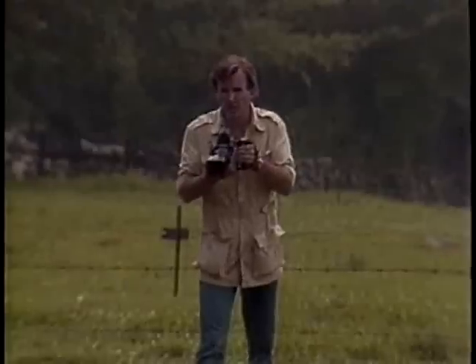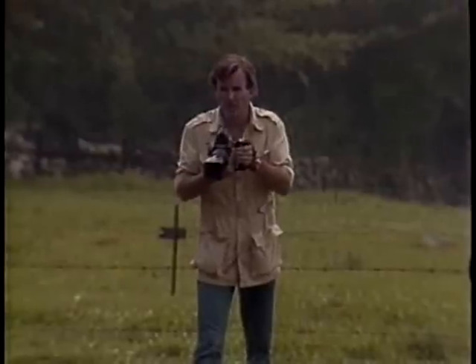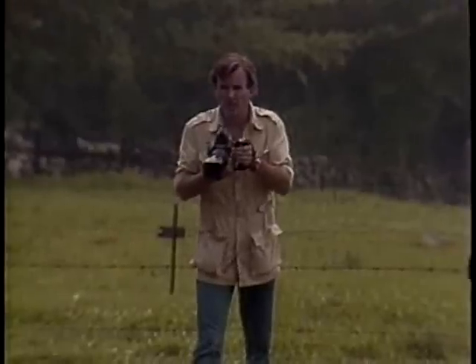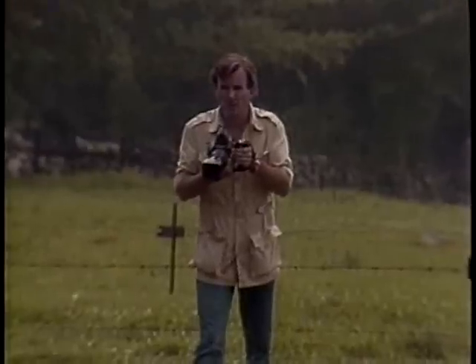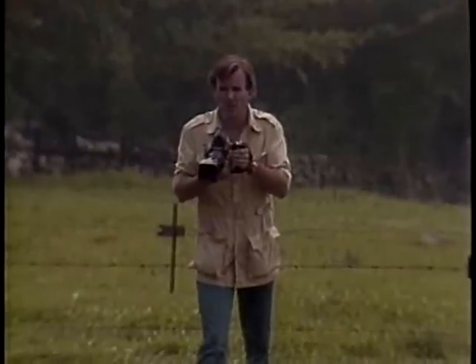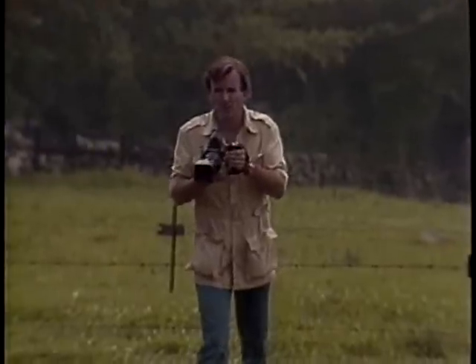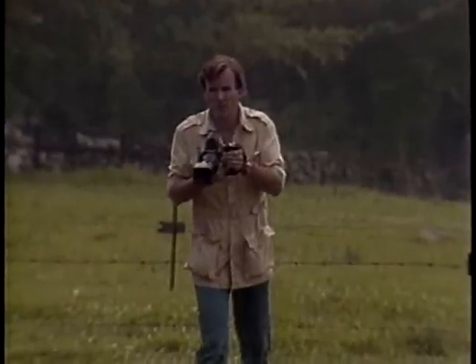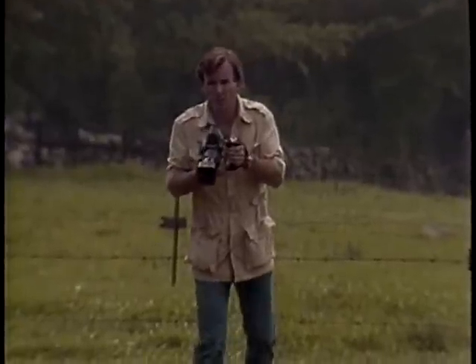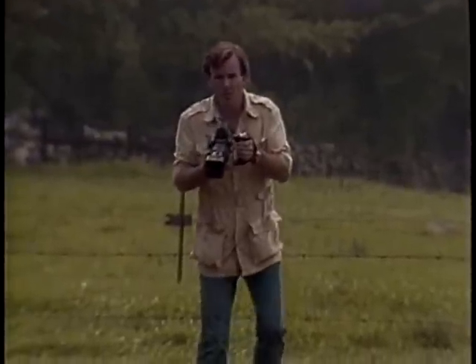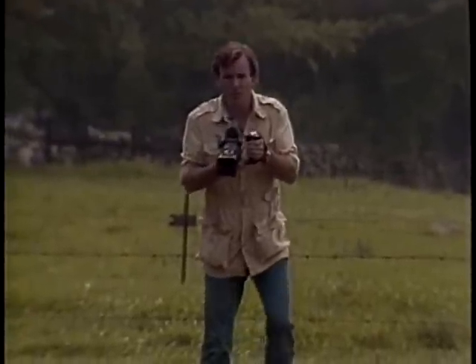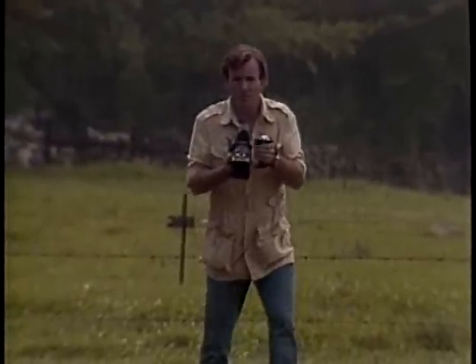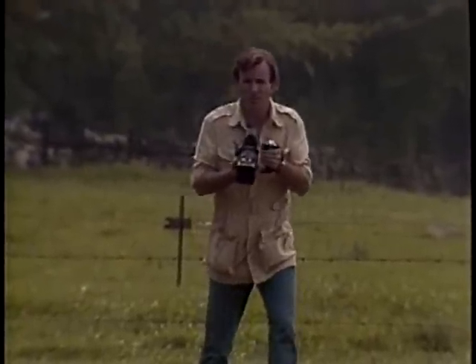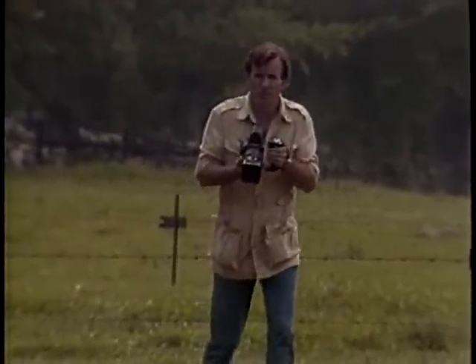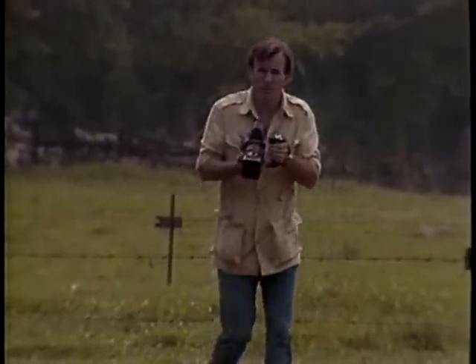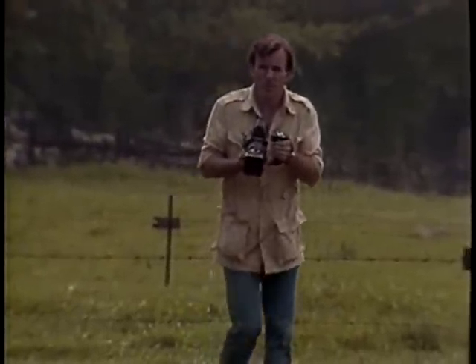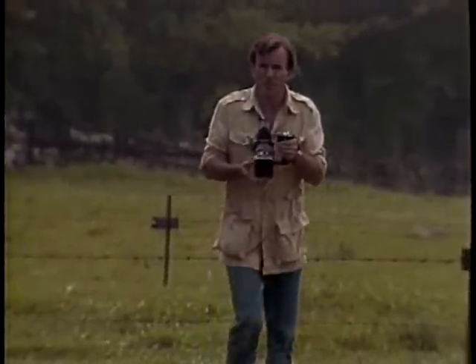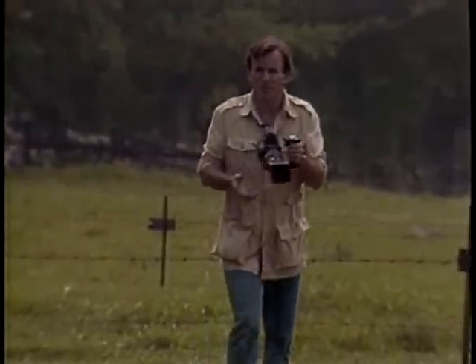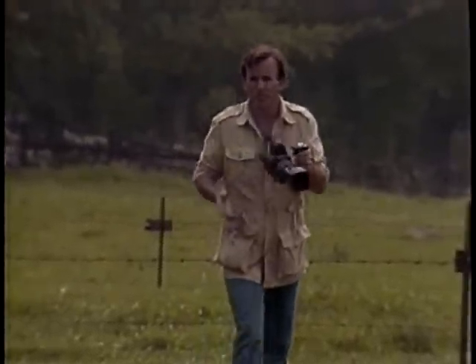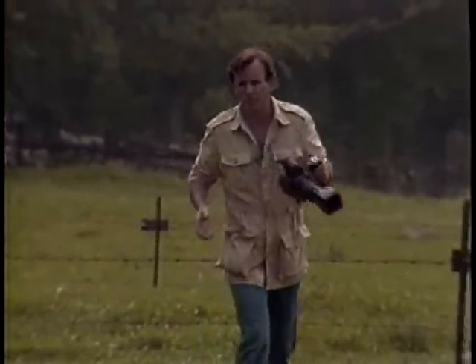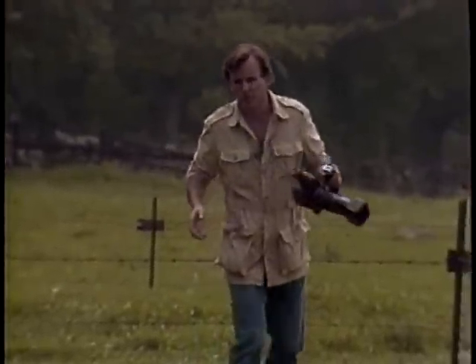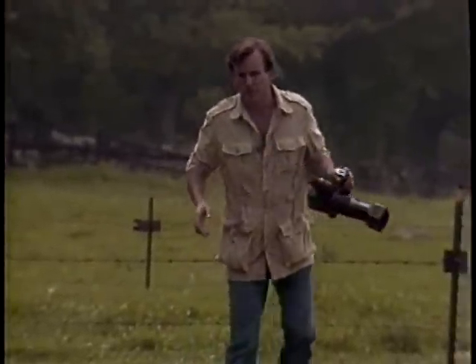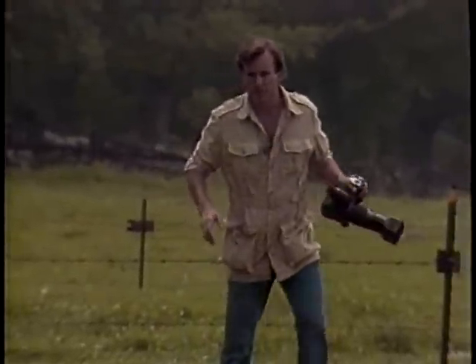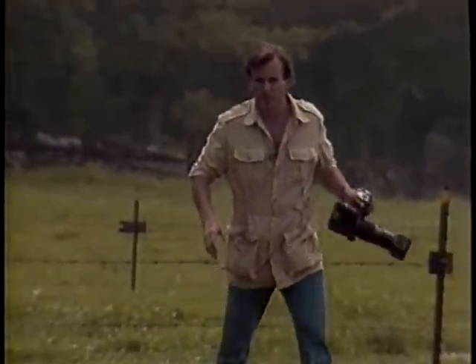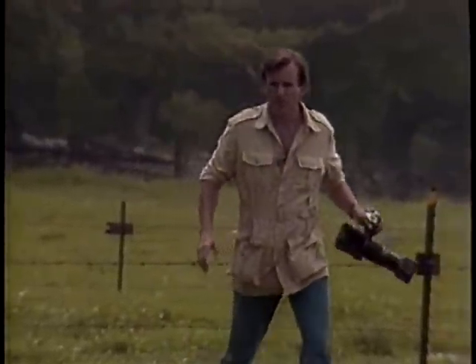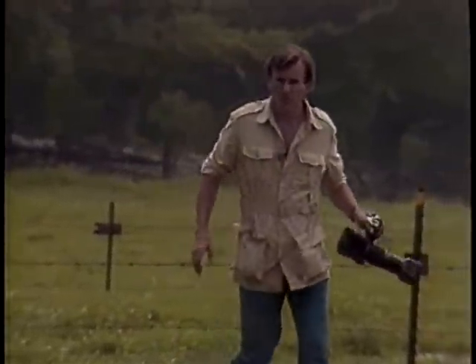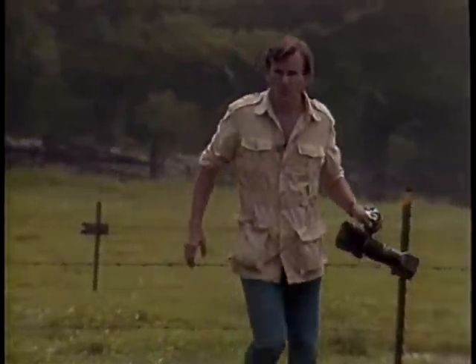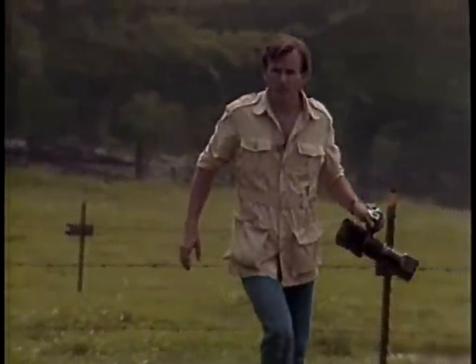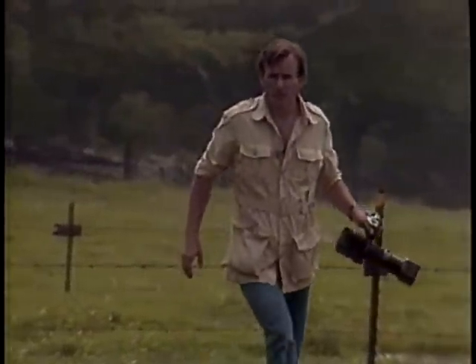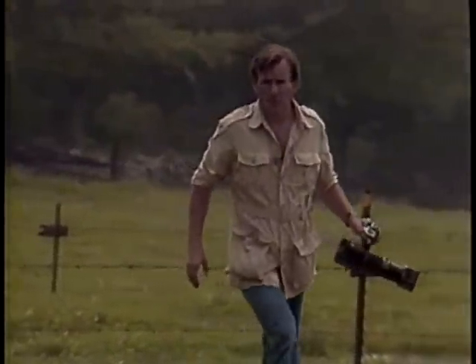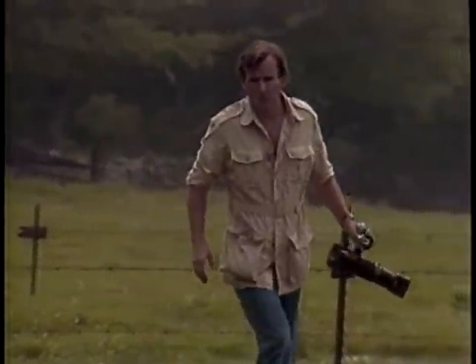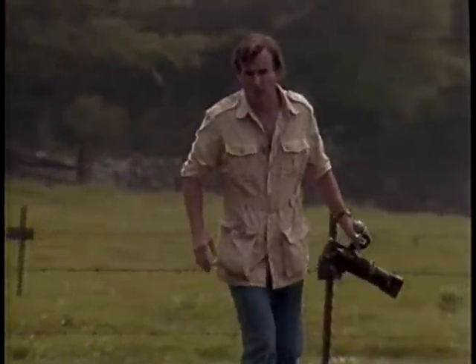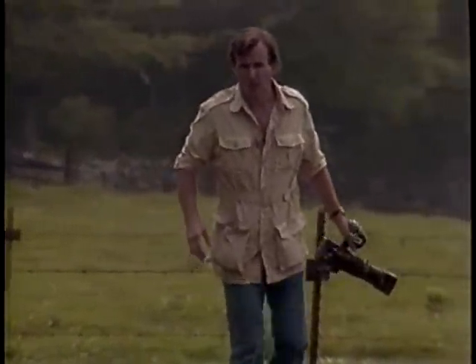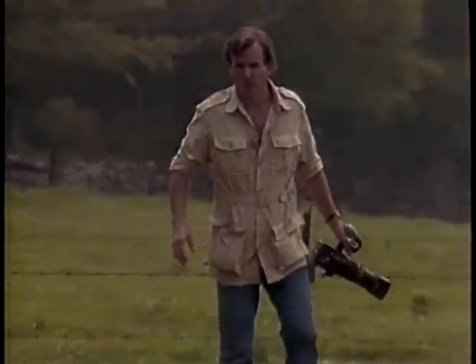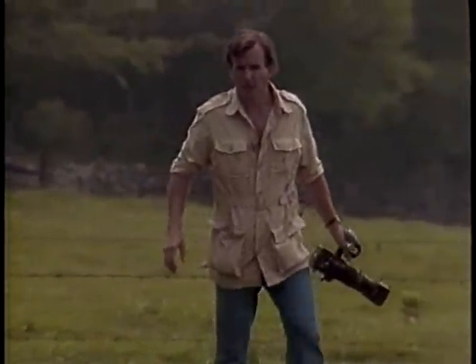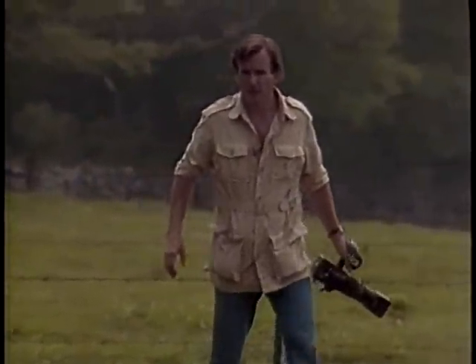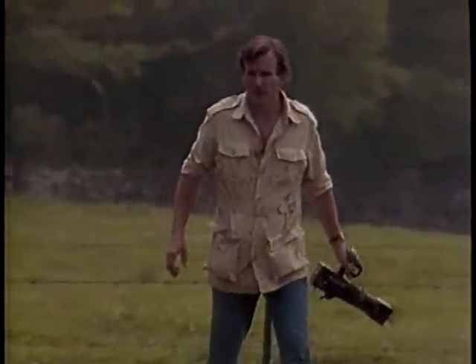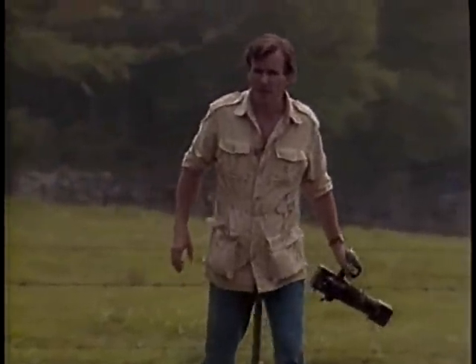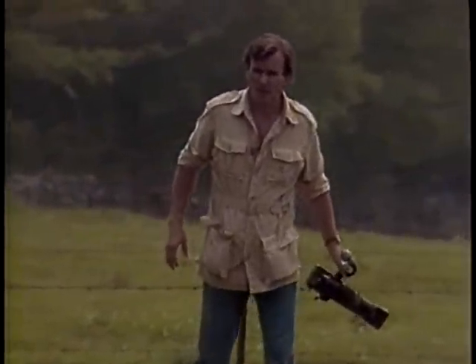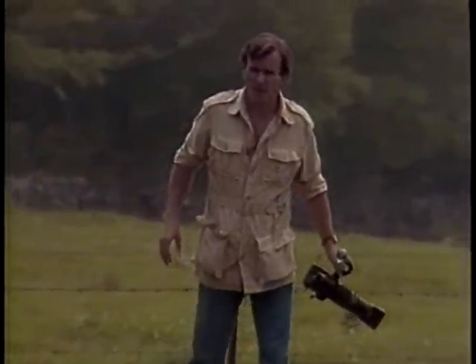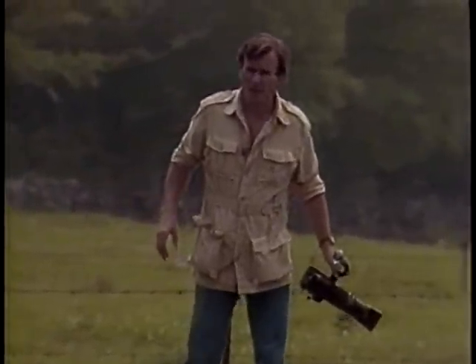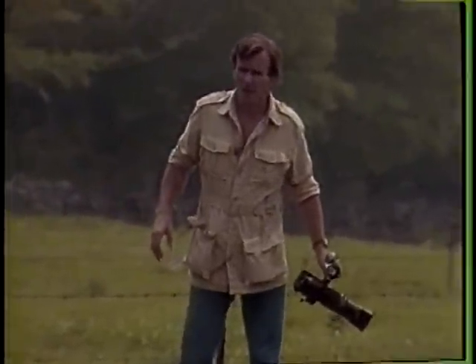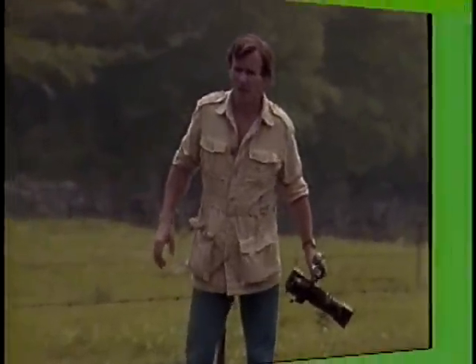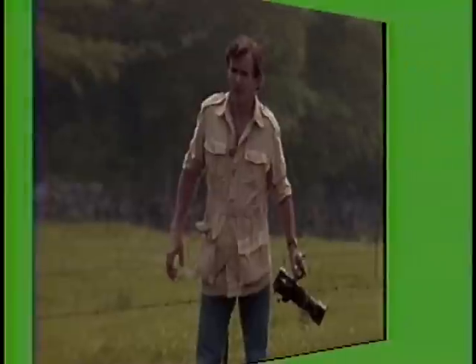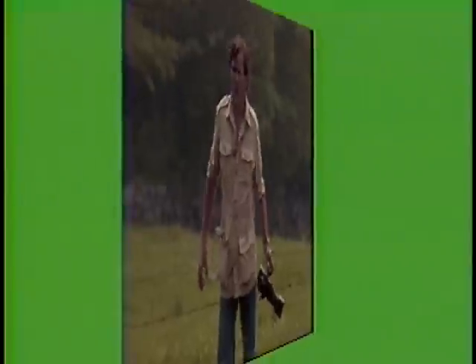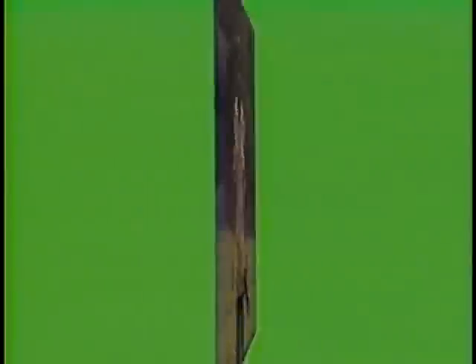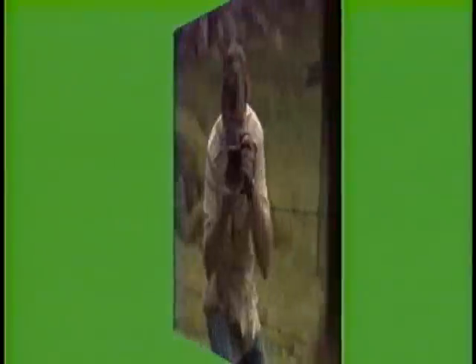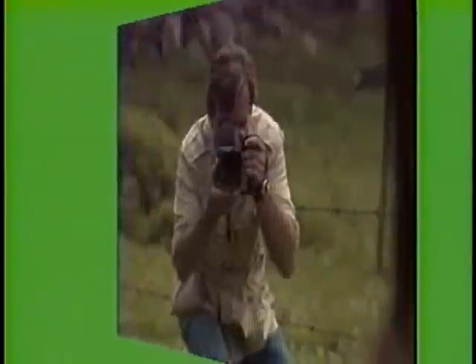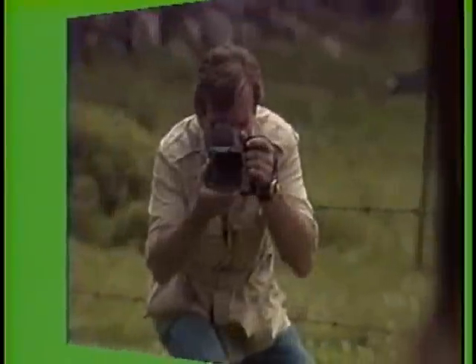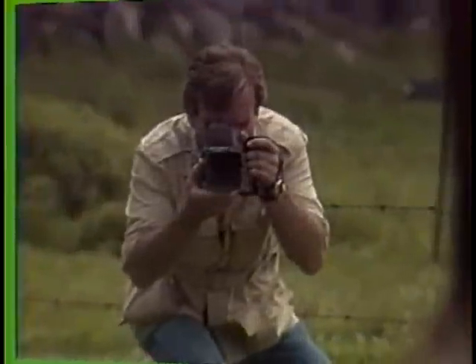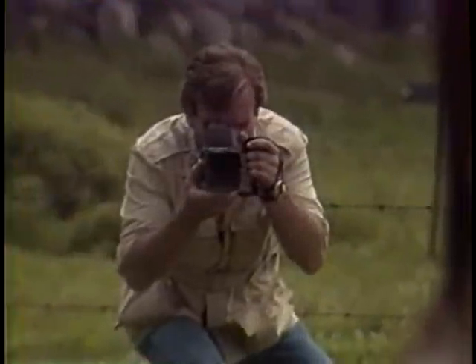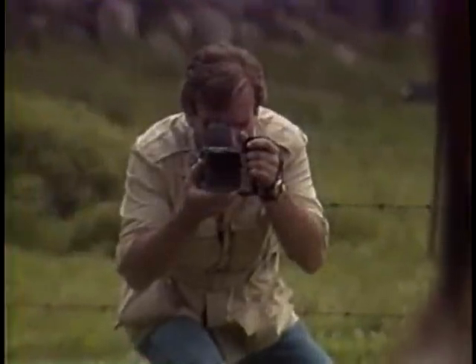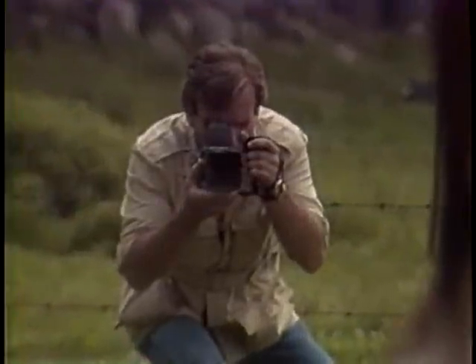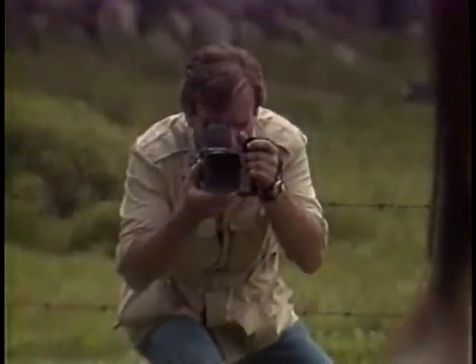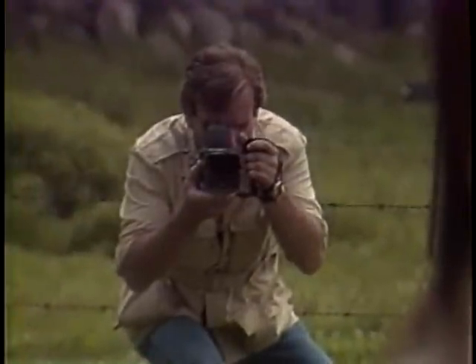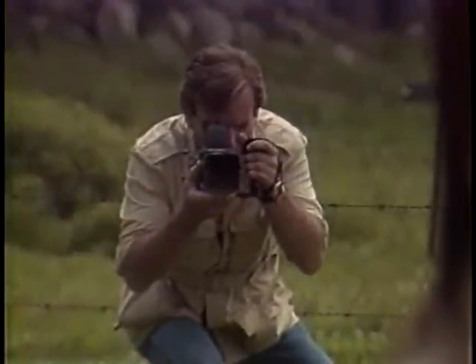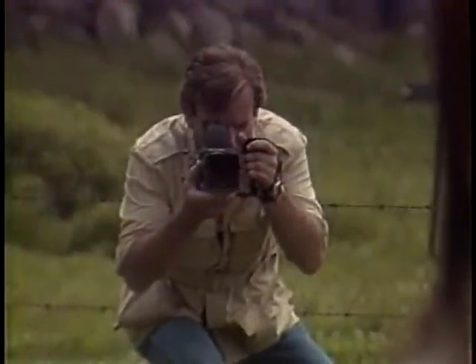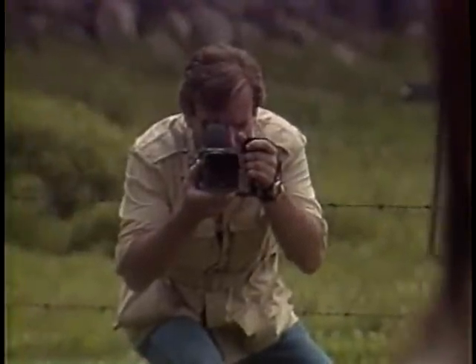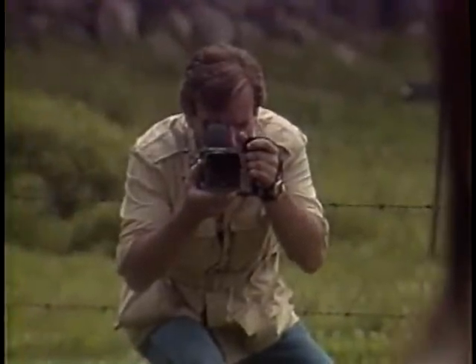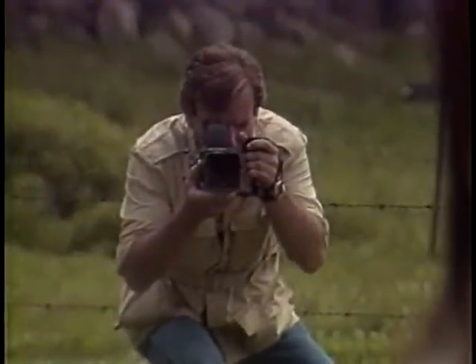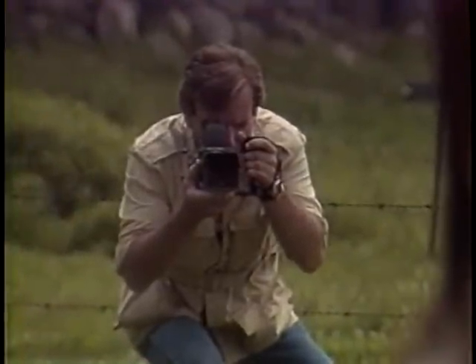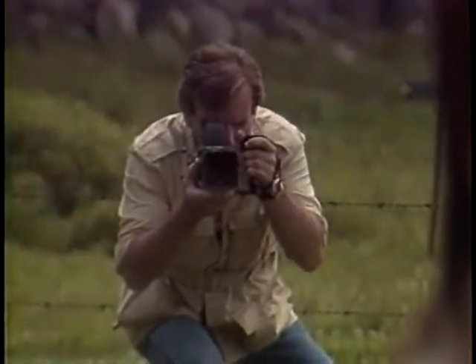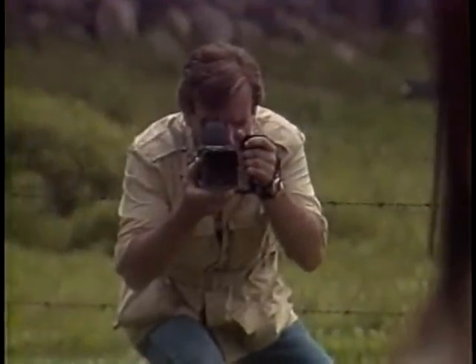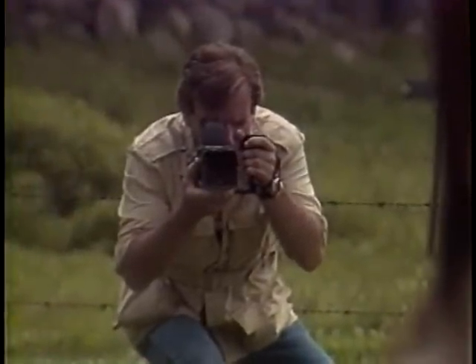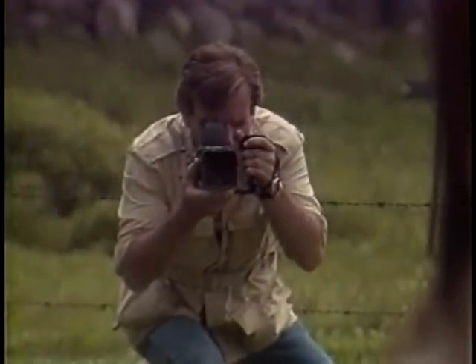Some models, however, are harder to capture on film than others, and photographer Jim Cook goes after some of the toughest.